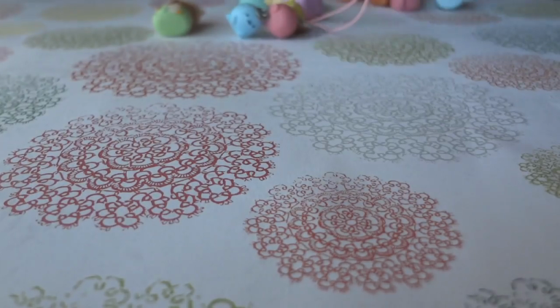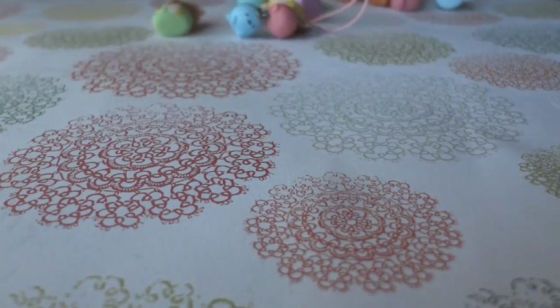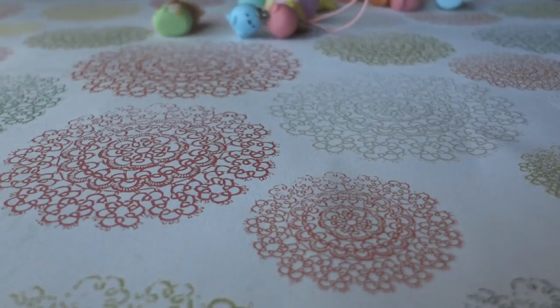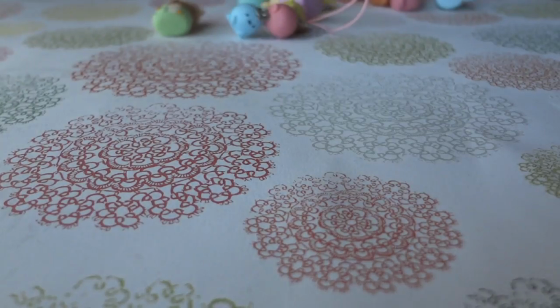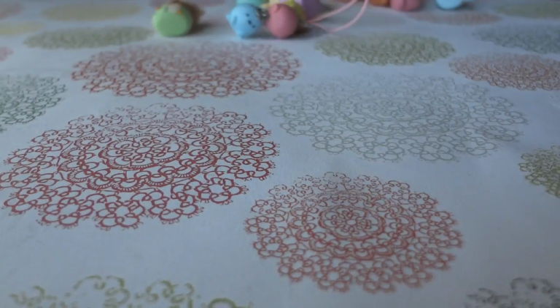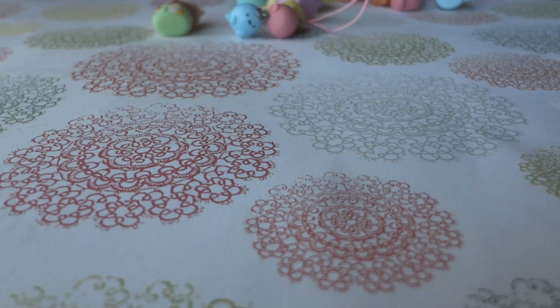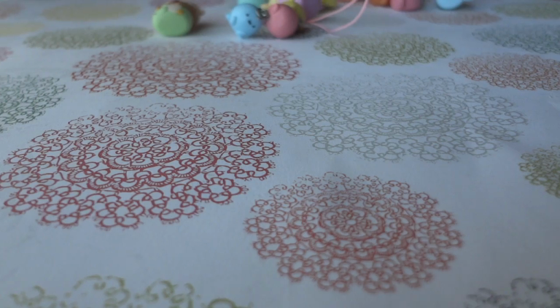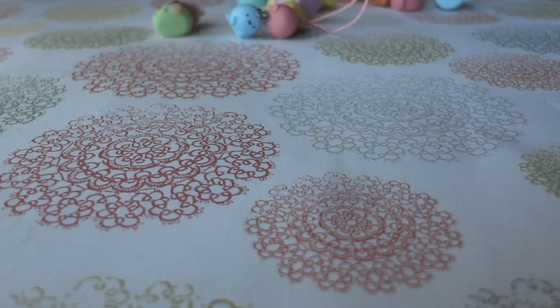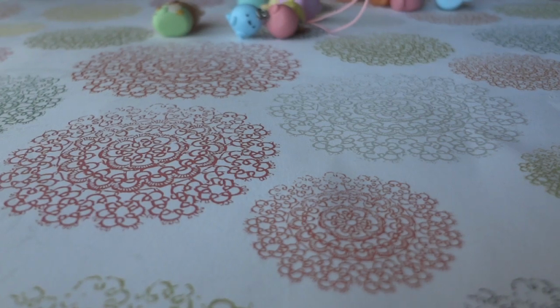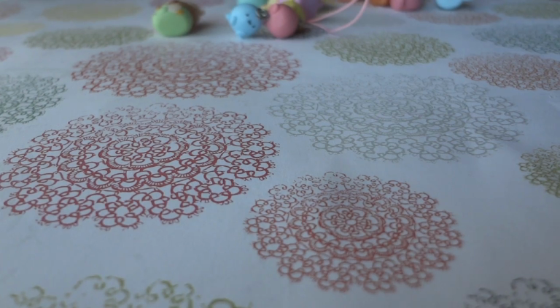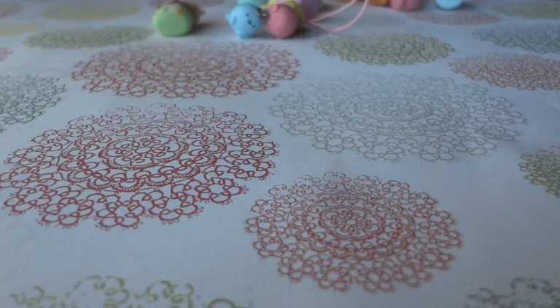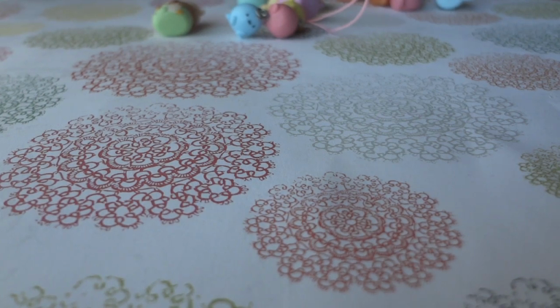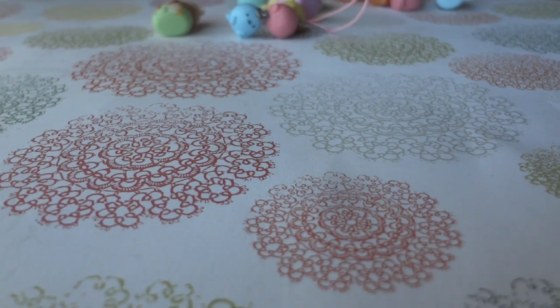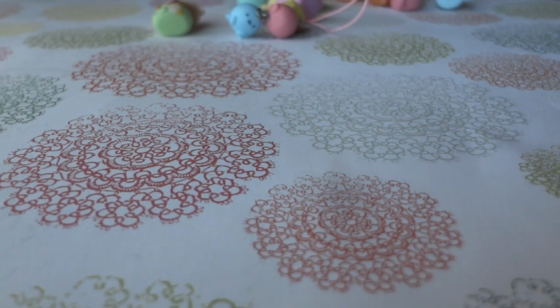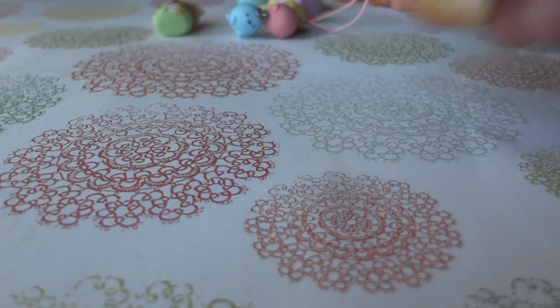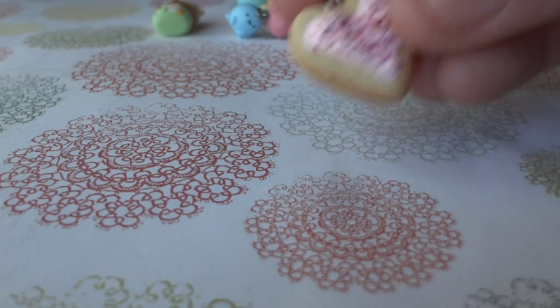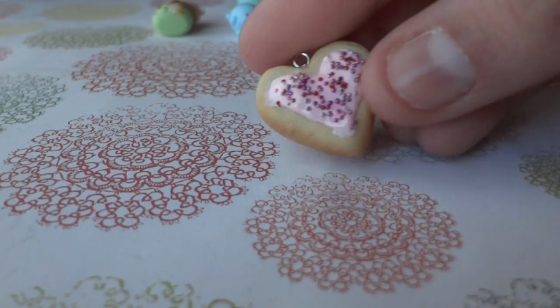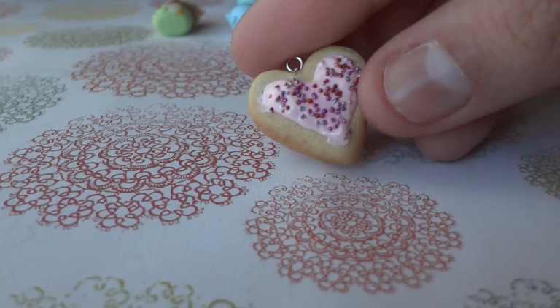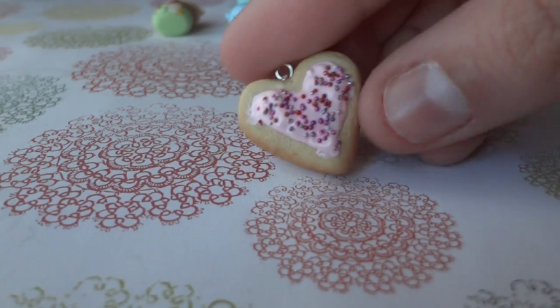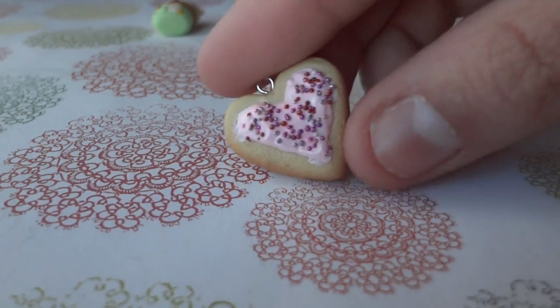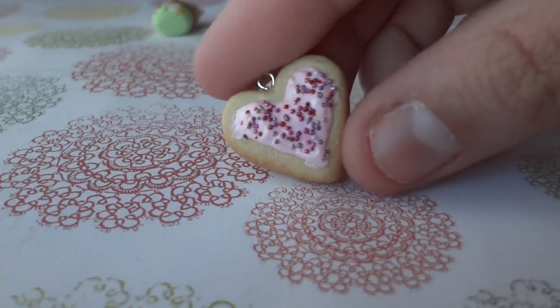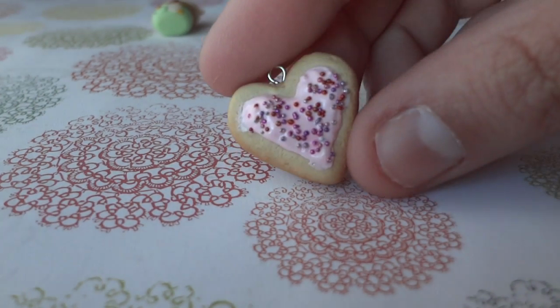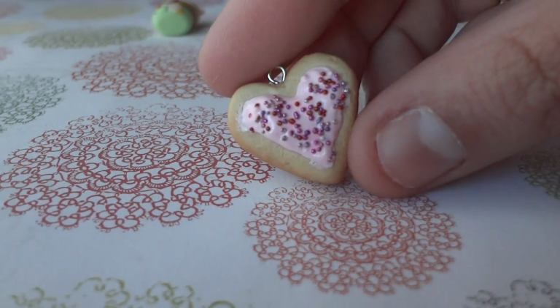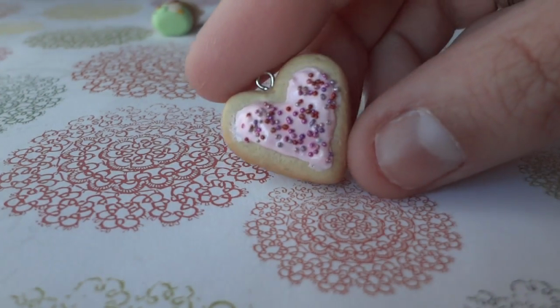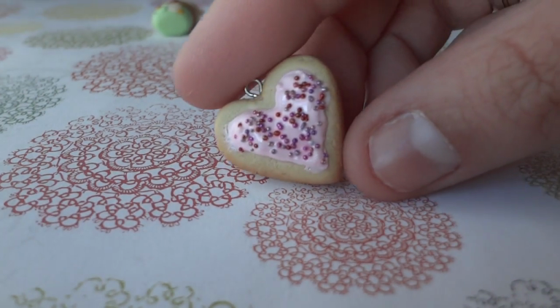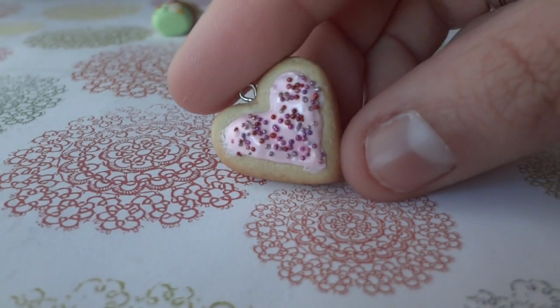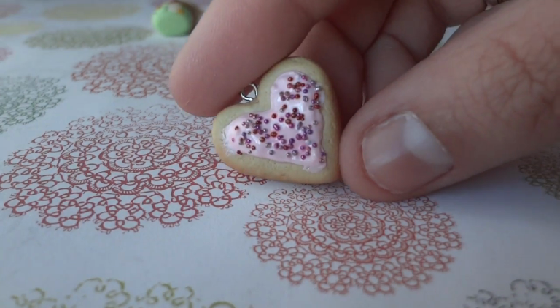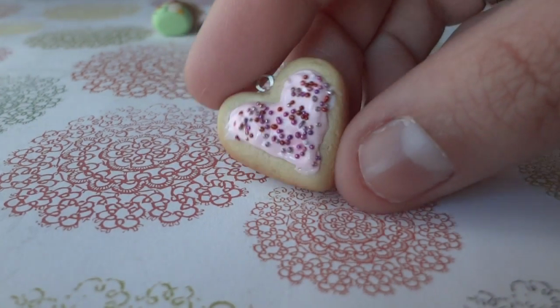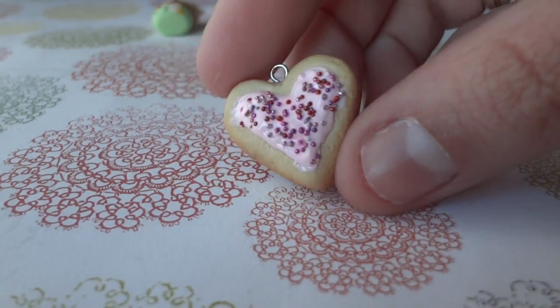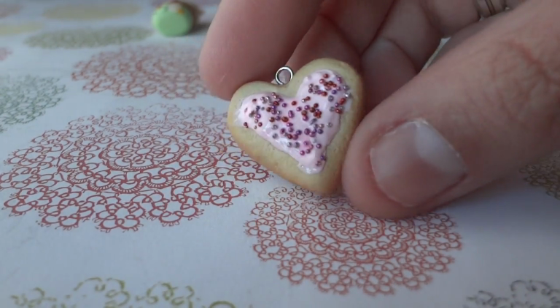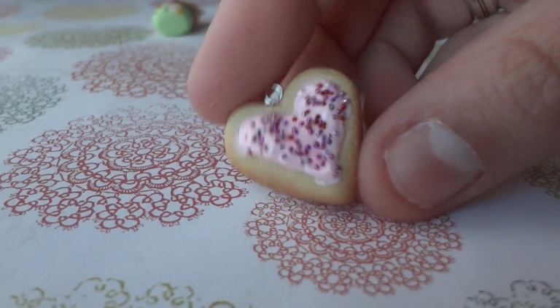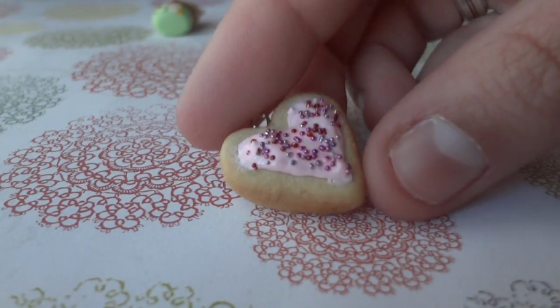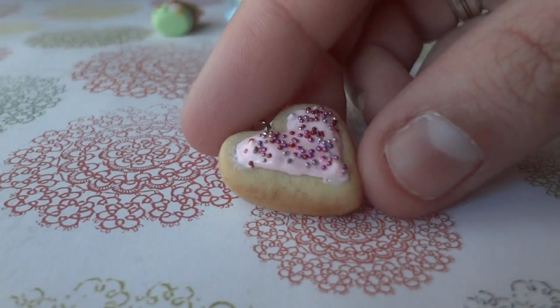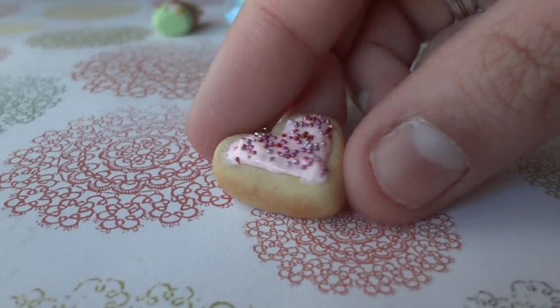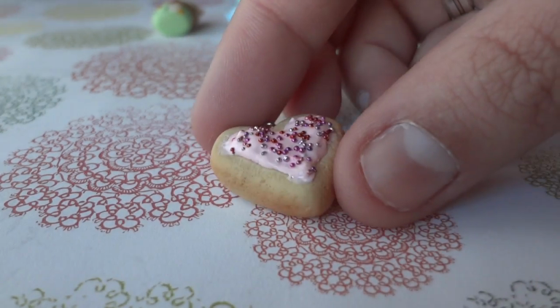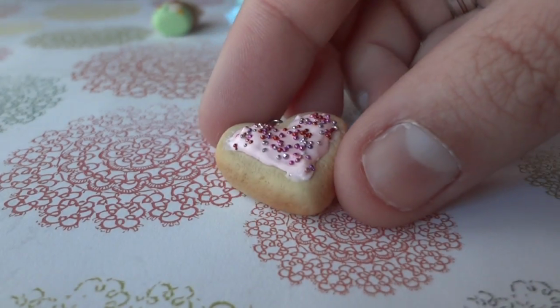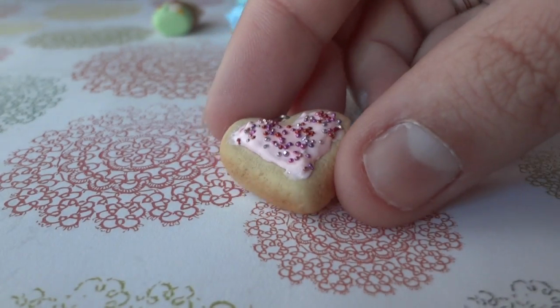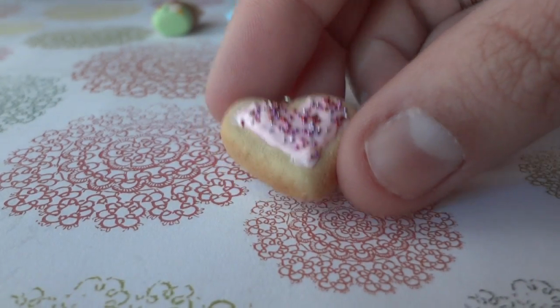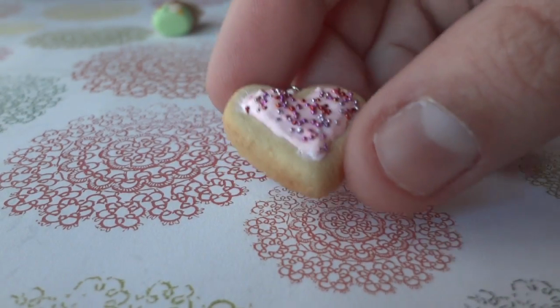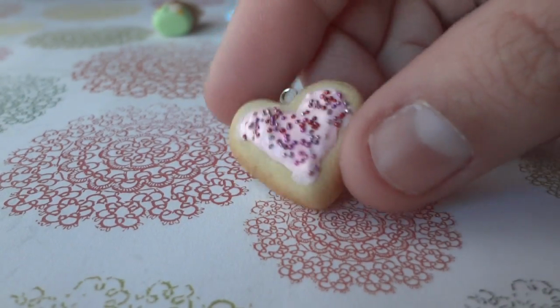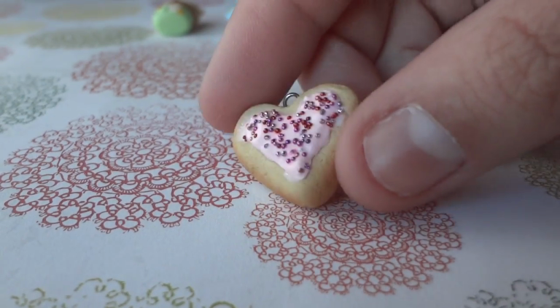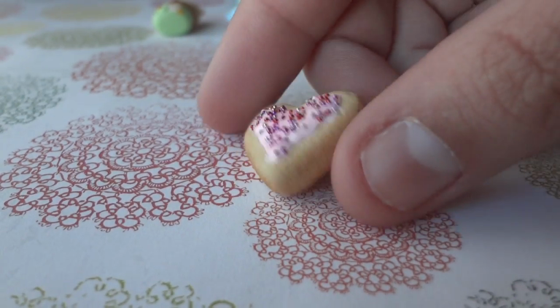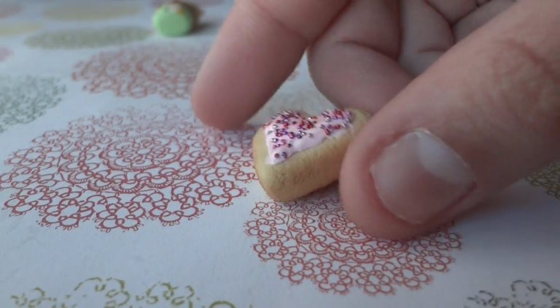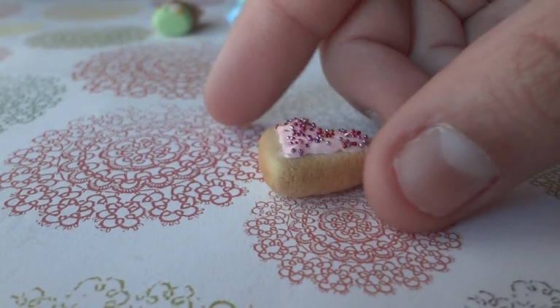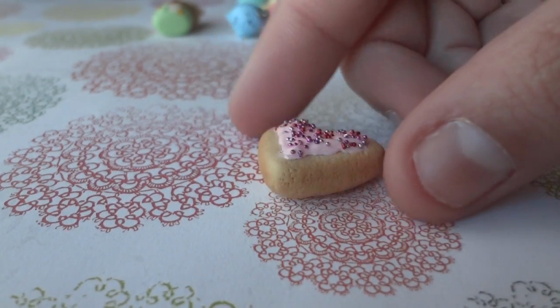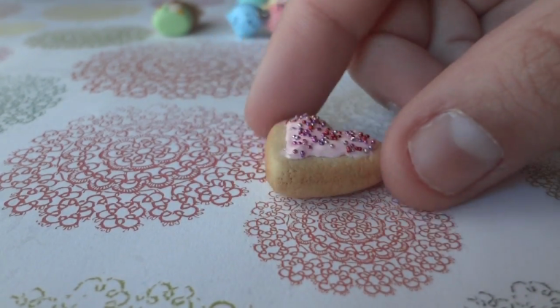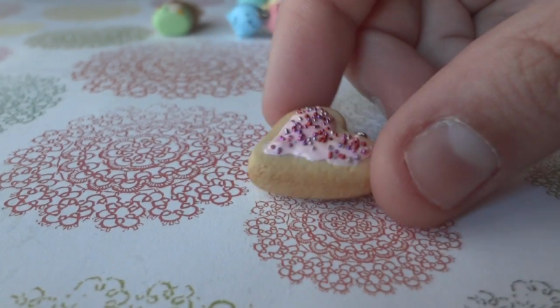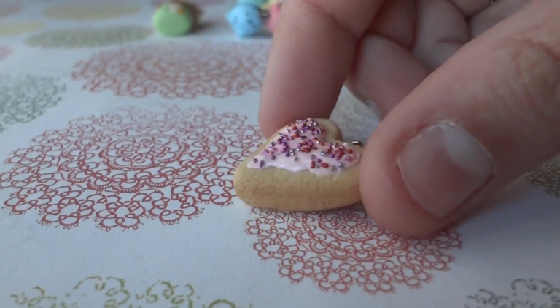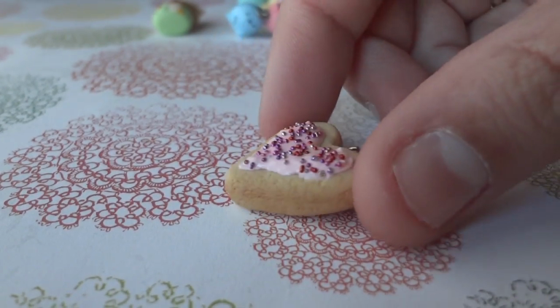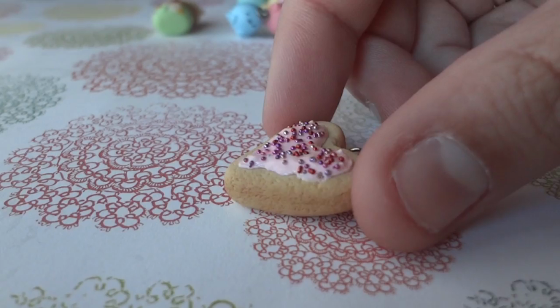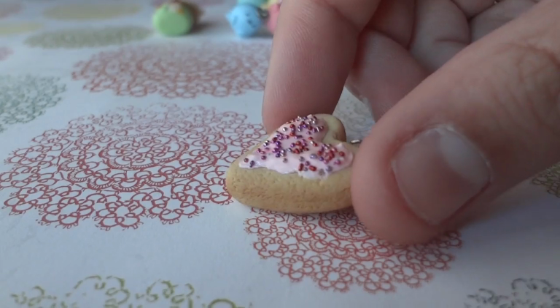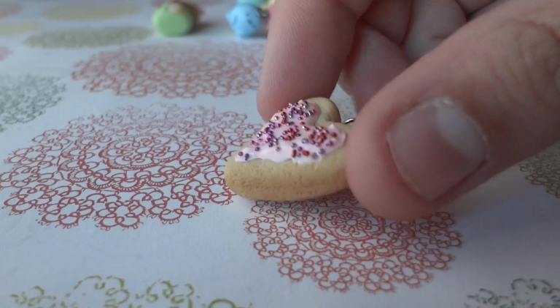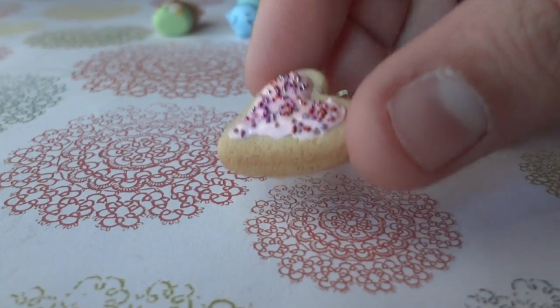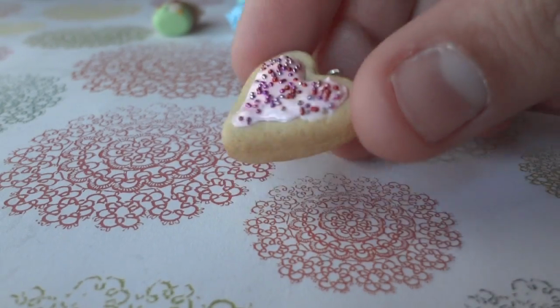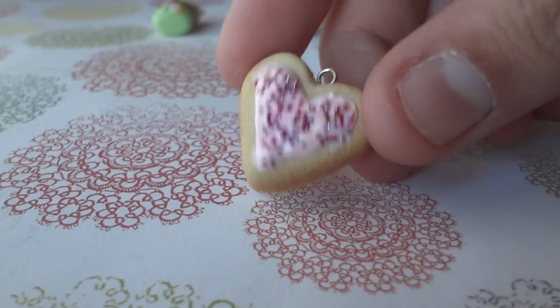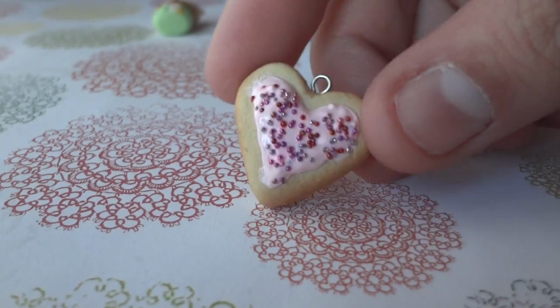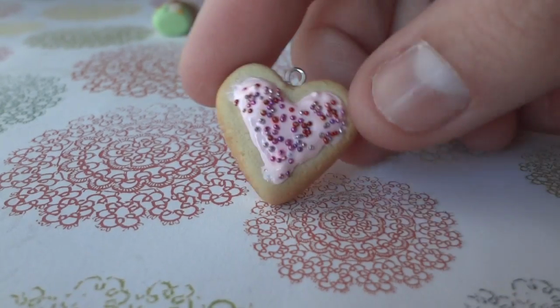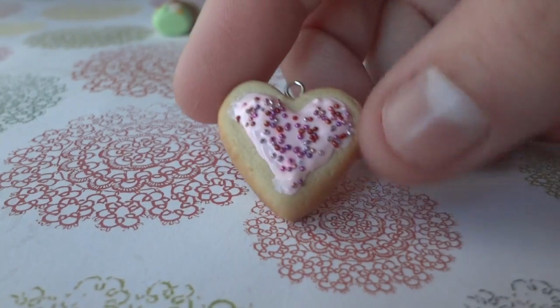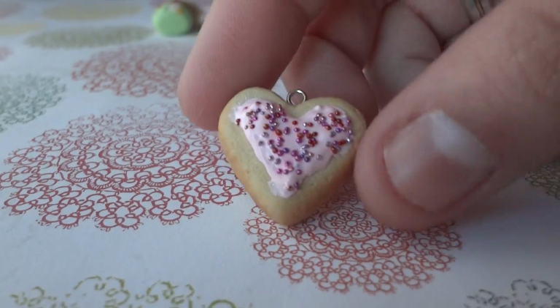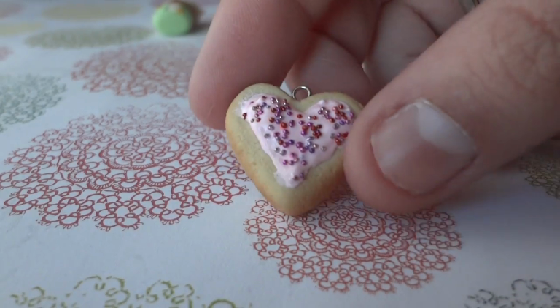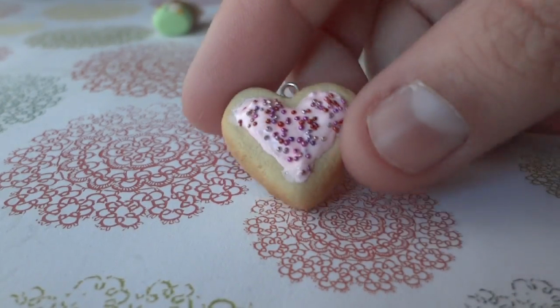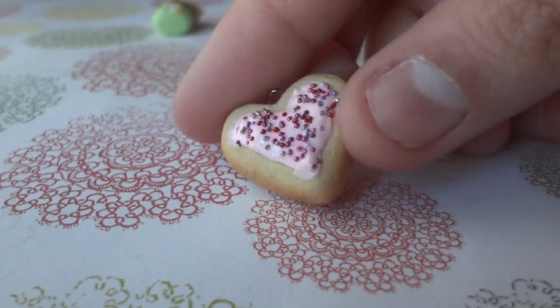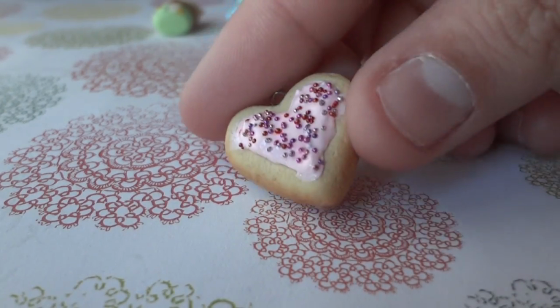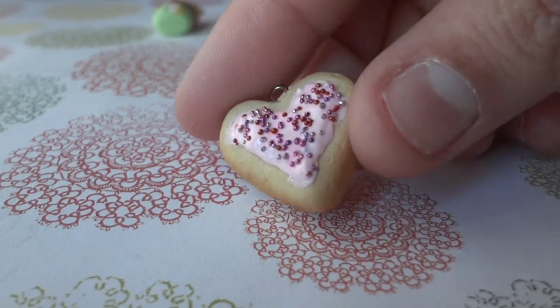I also made this heart-shaped sugar cookie, and I think it's pretty realistic.